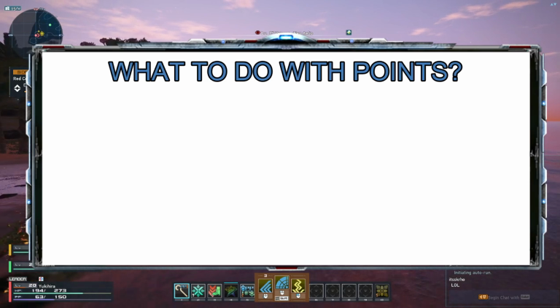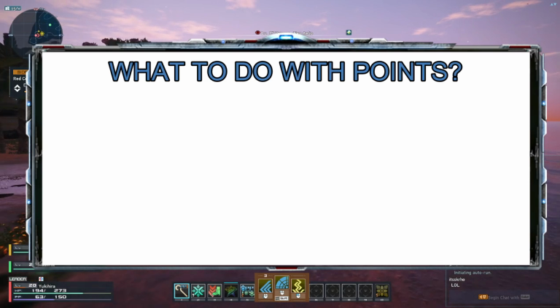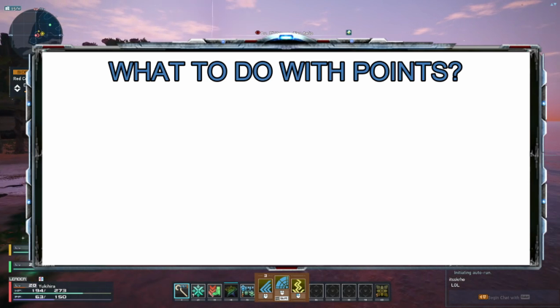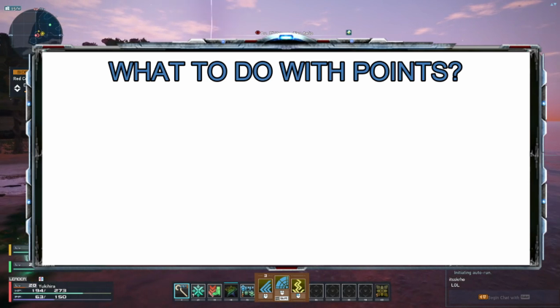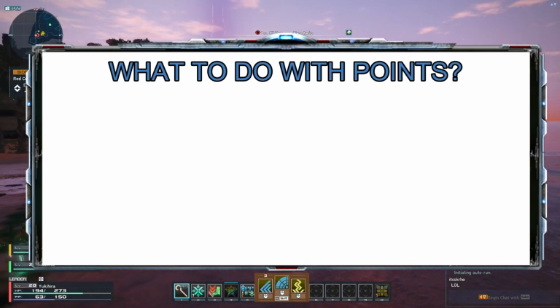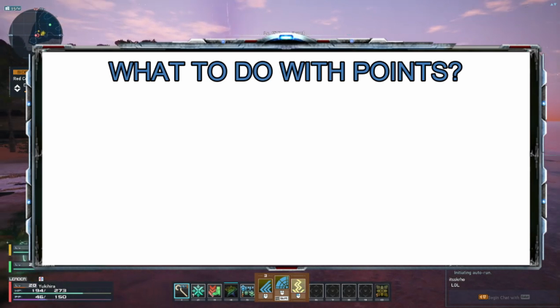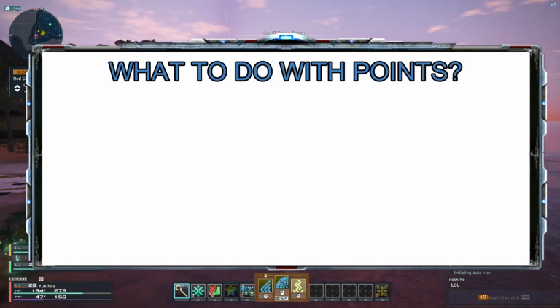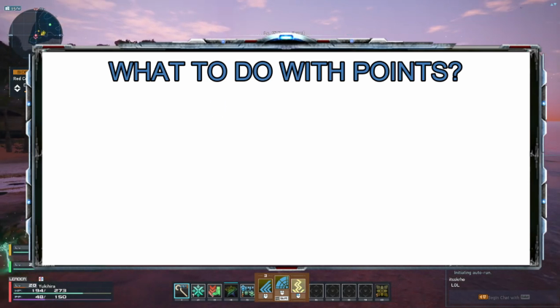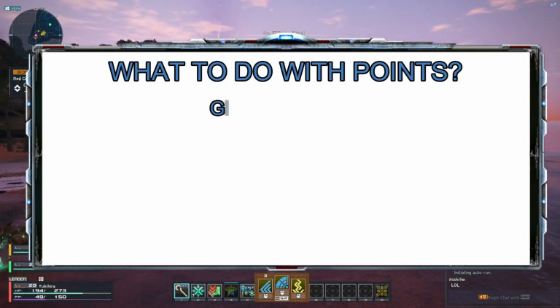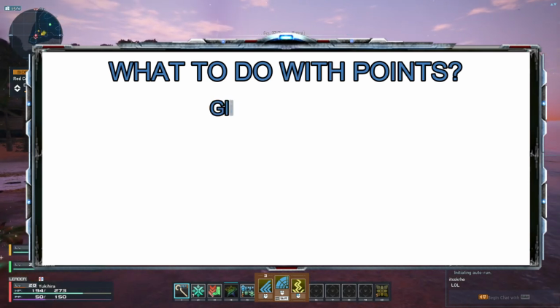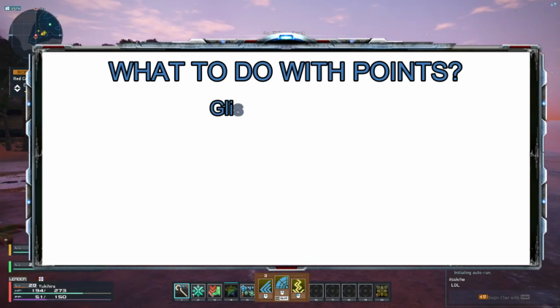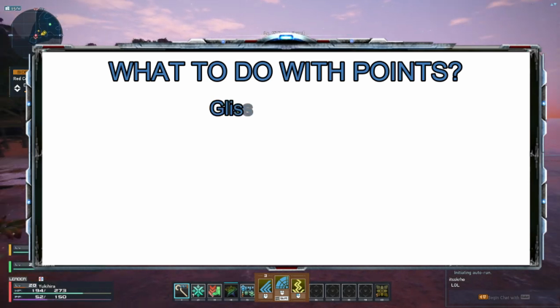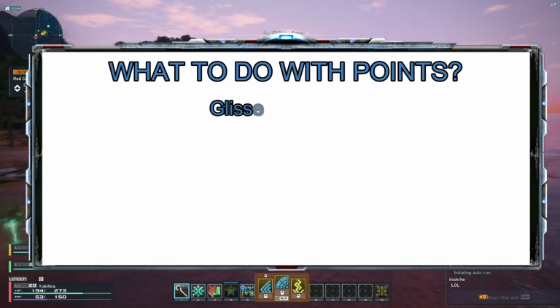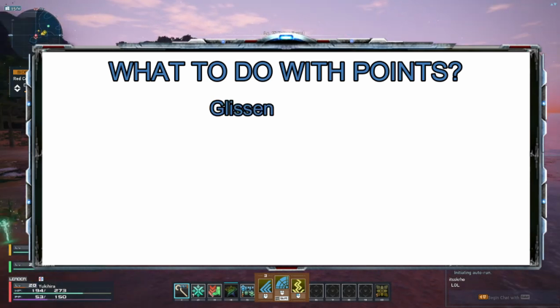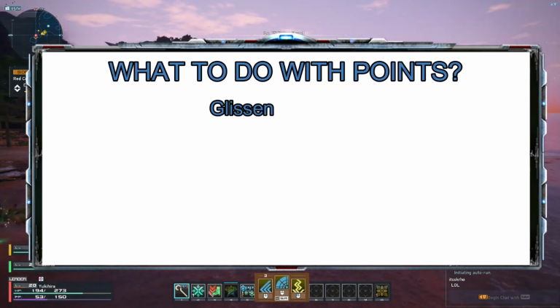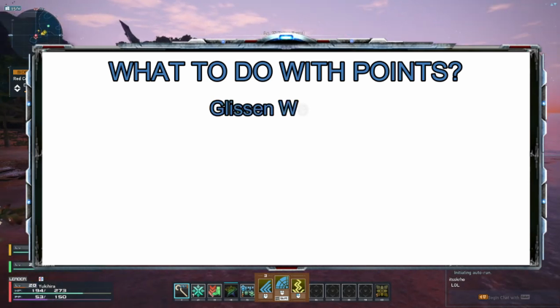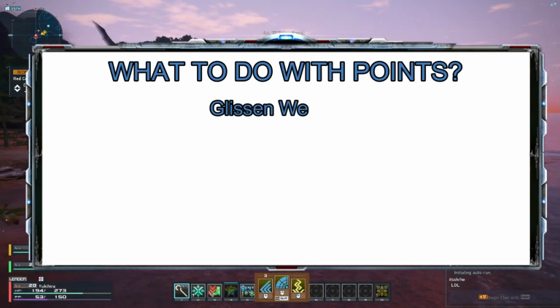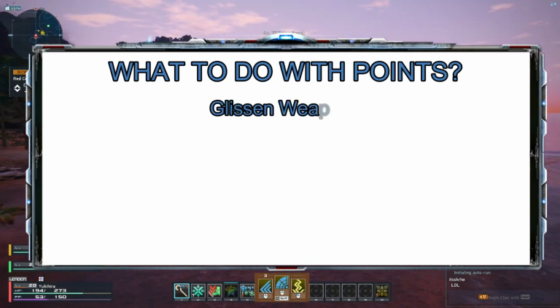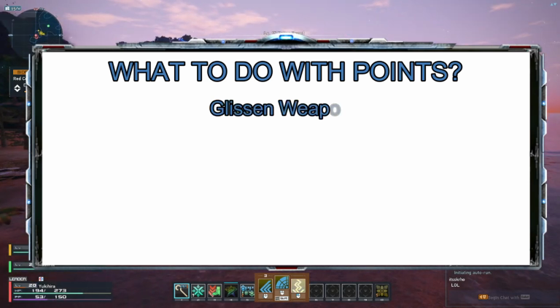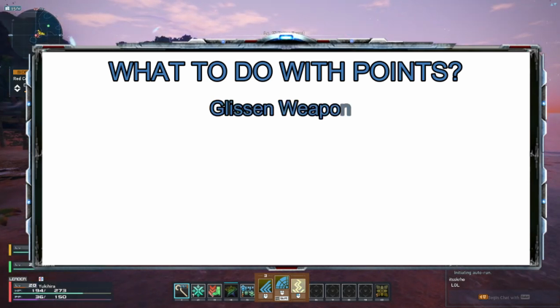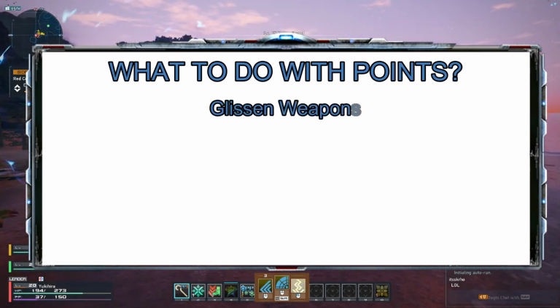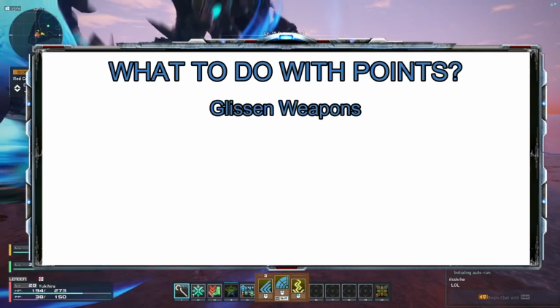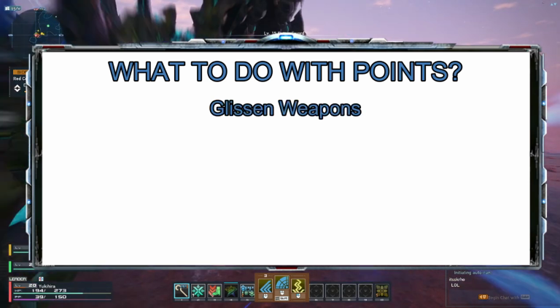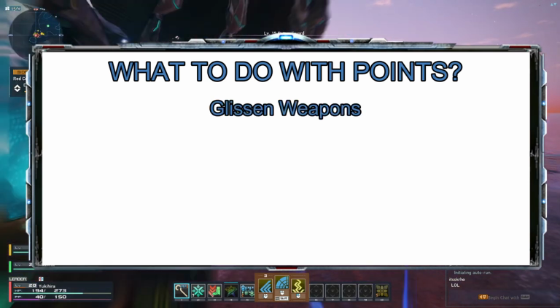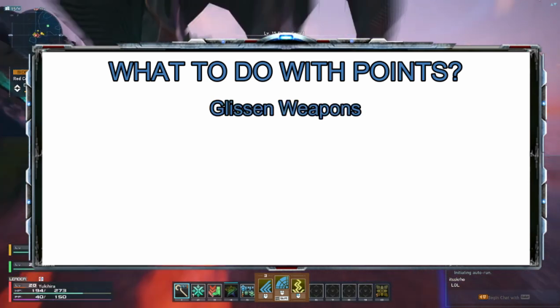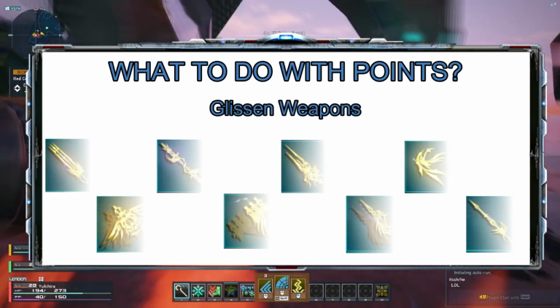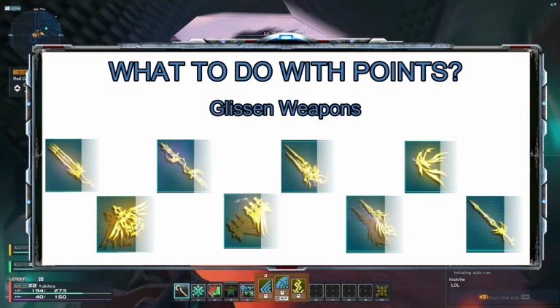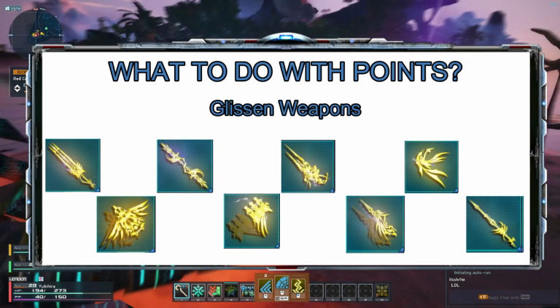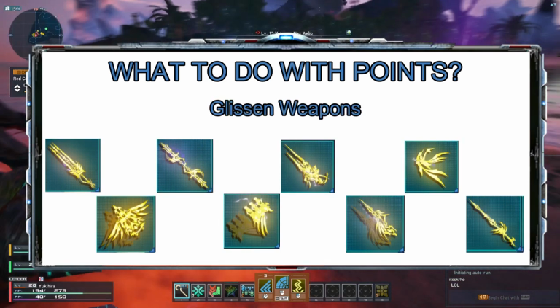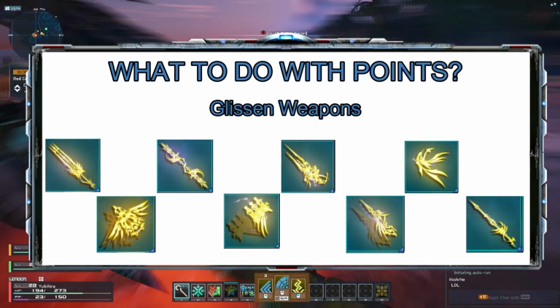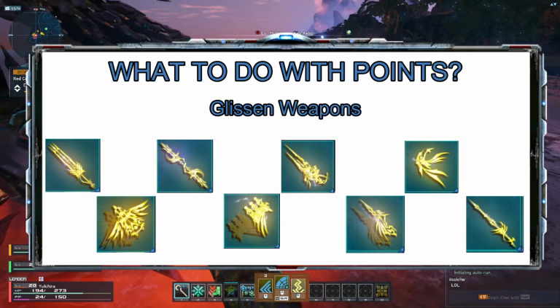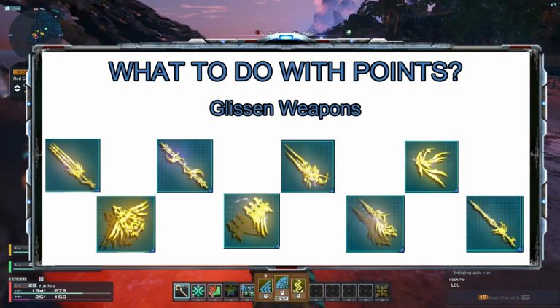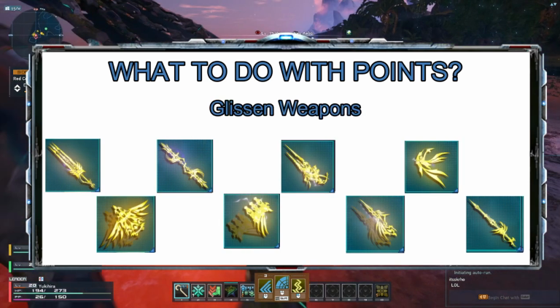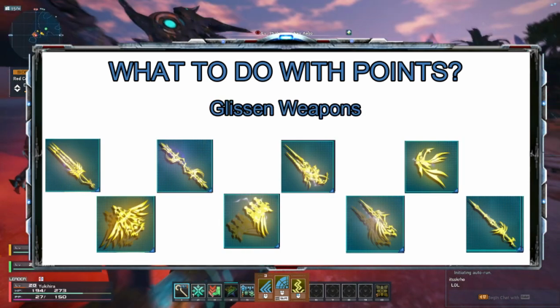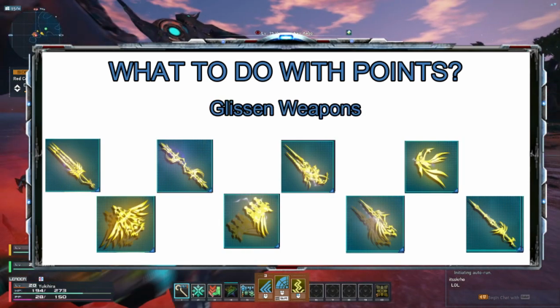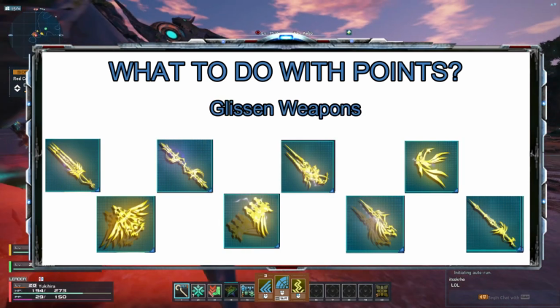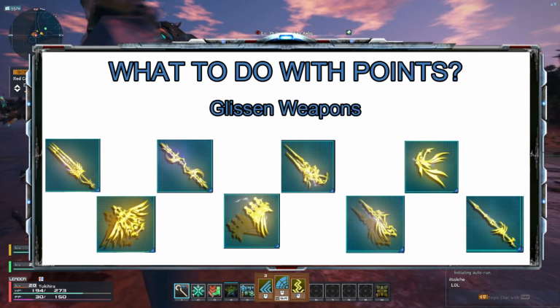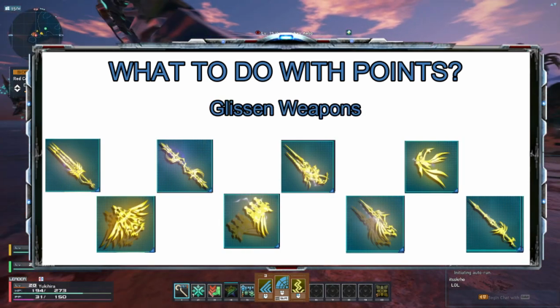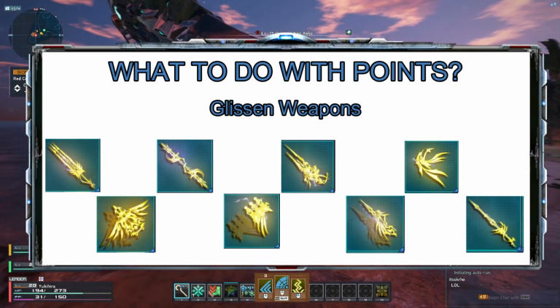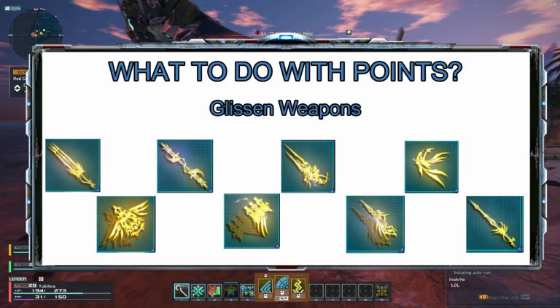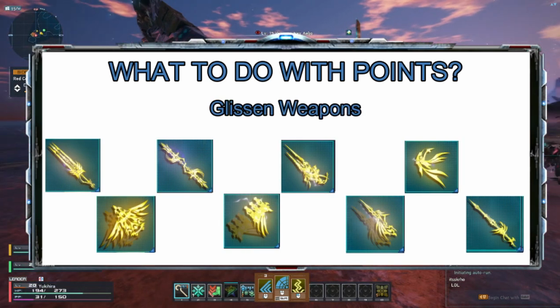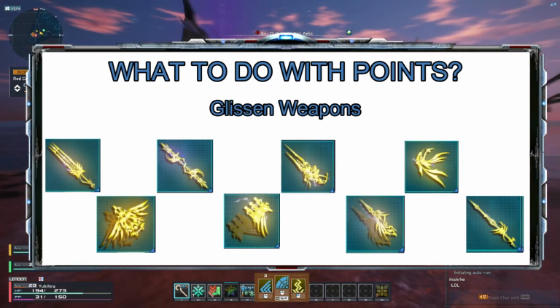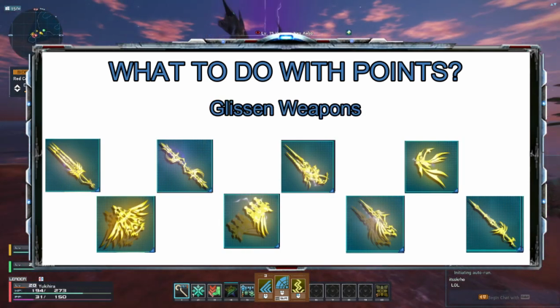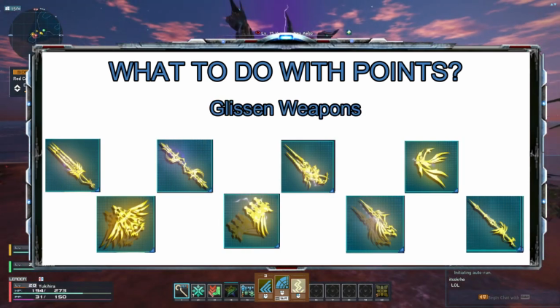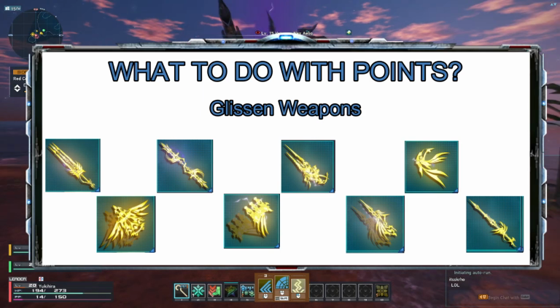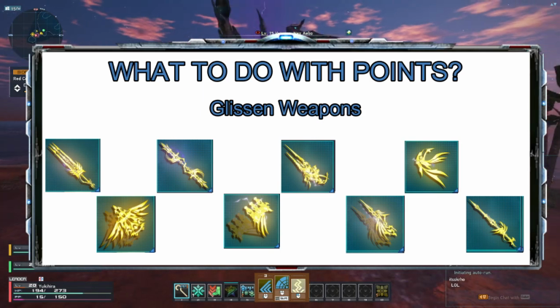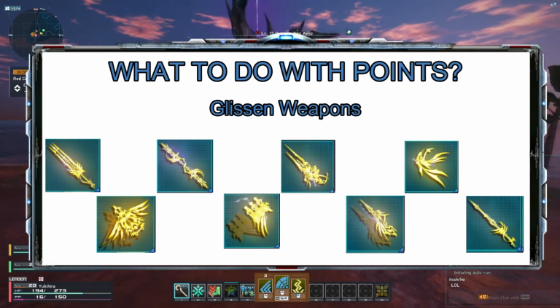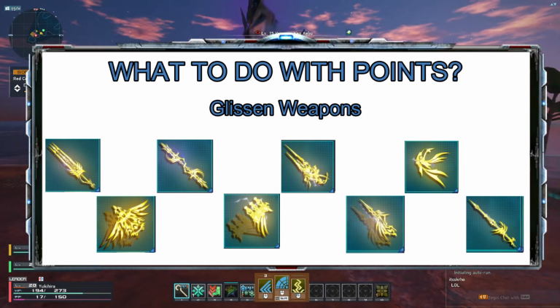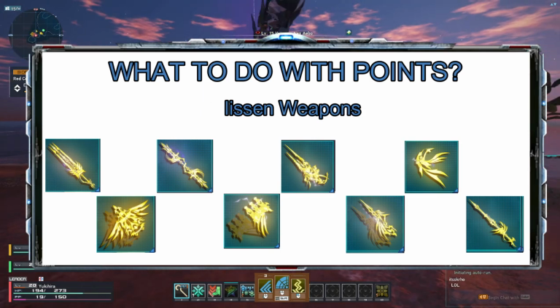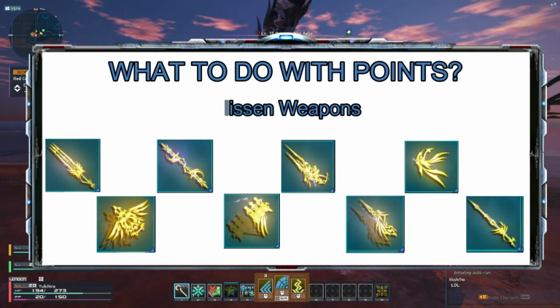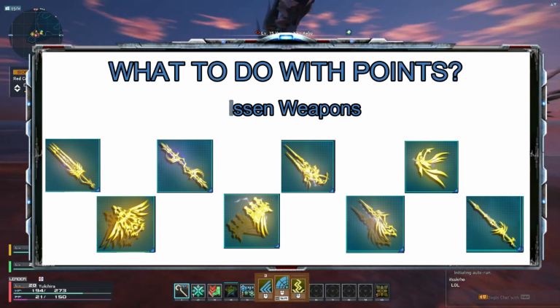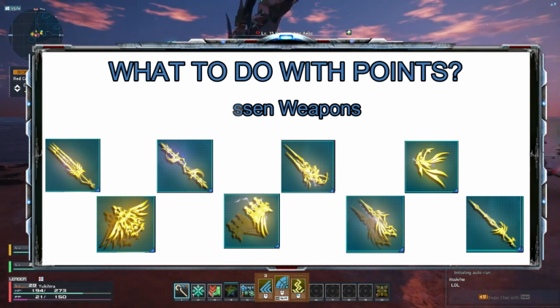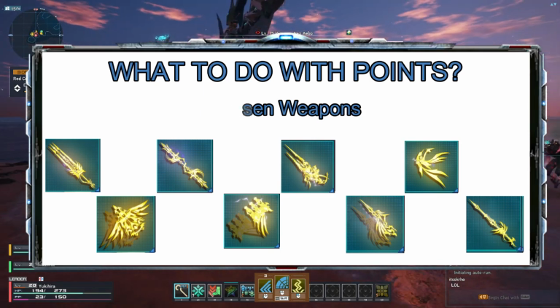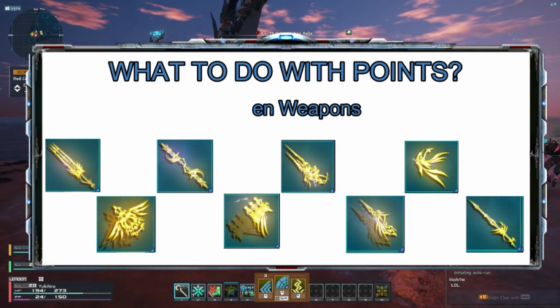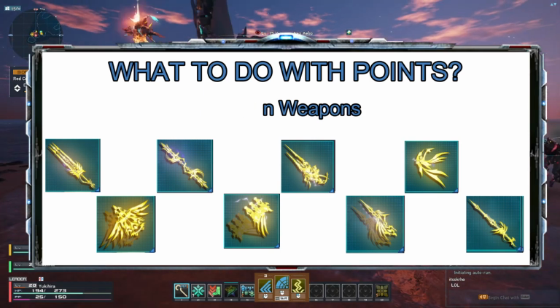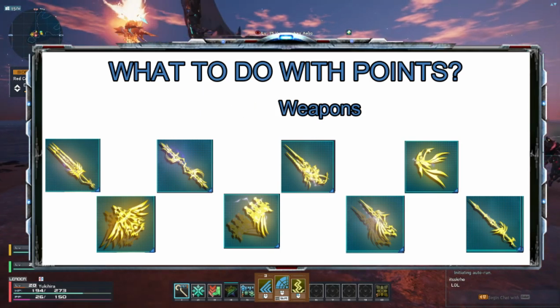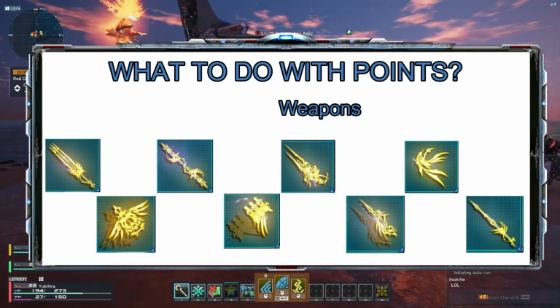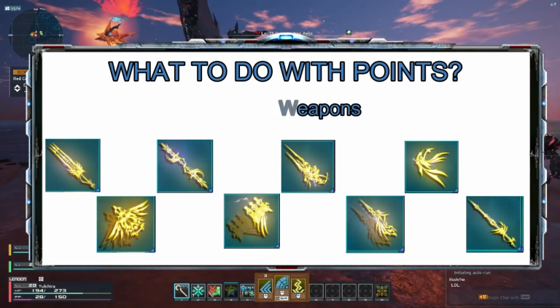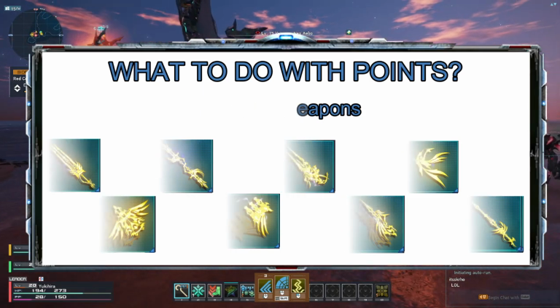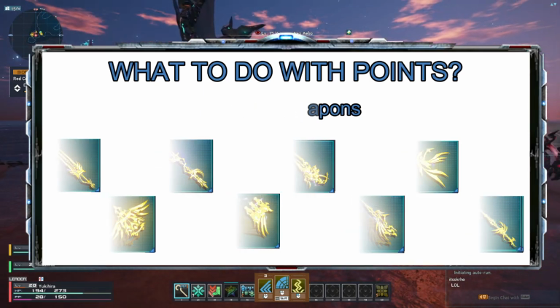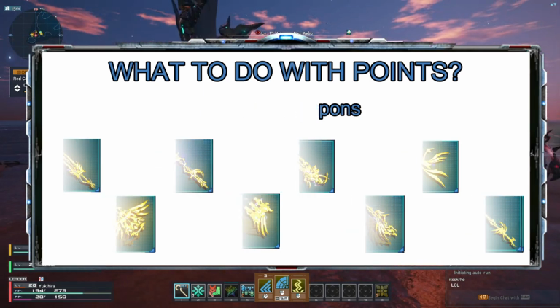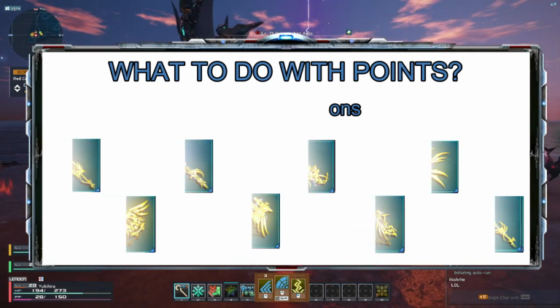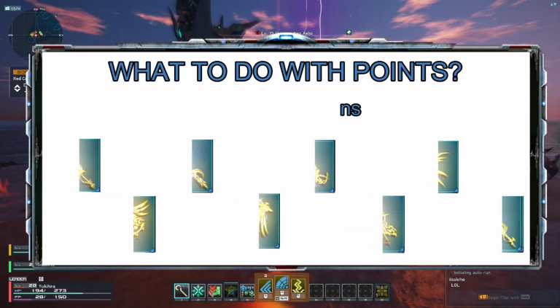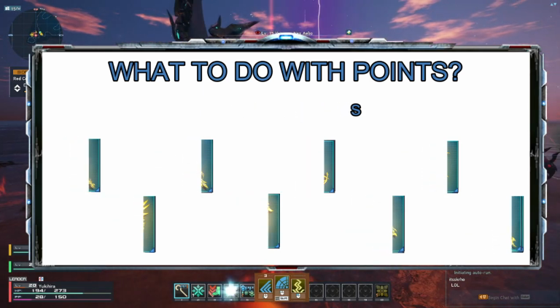You can also get glisten weapons from her. You can get a sword, wired lance, double sabers, knuckles, launcher, TMGs, talus, and a wand.